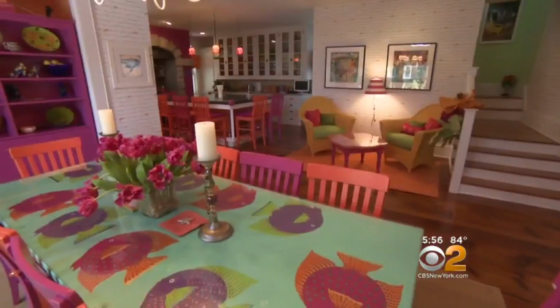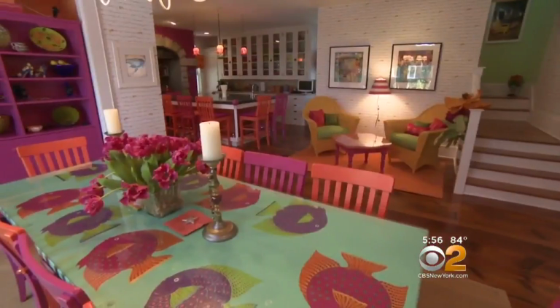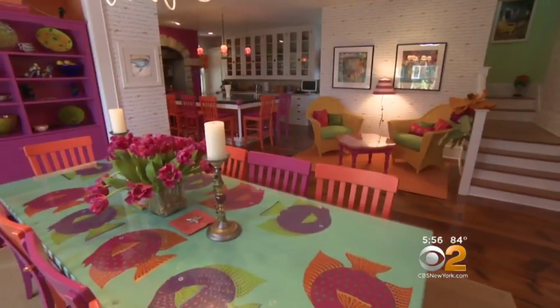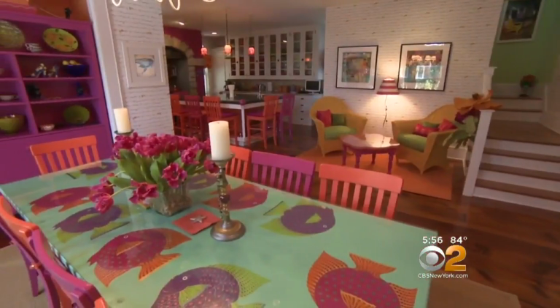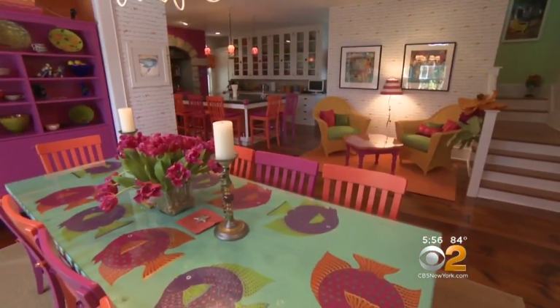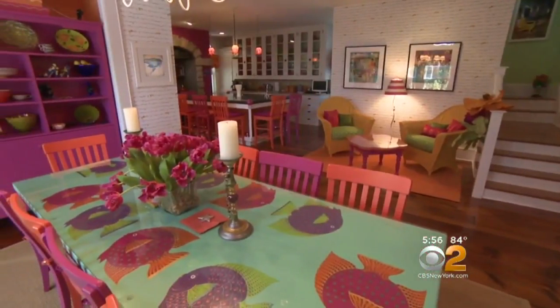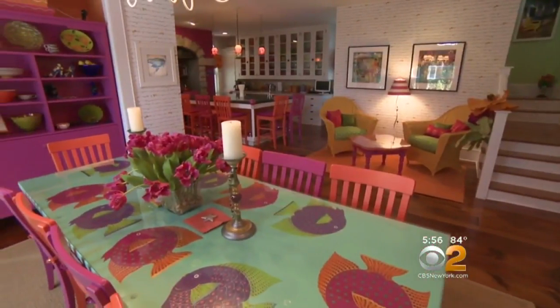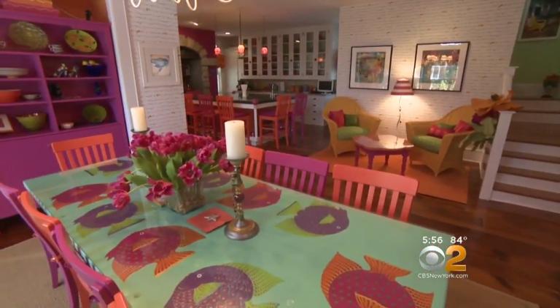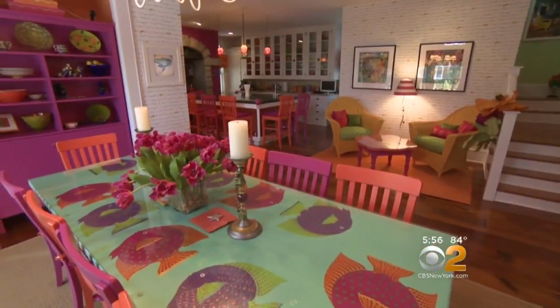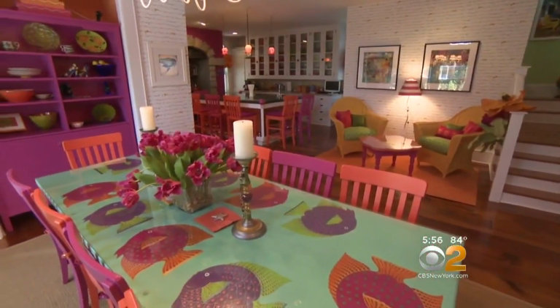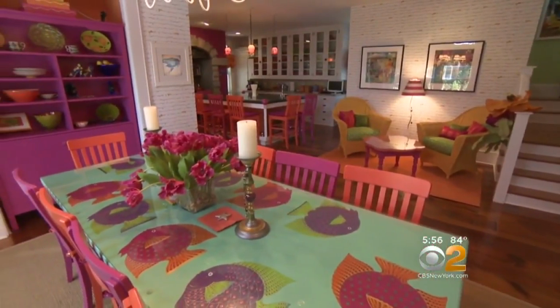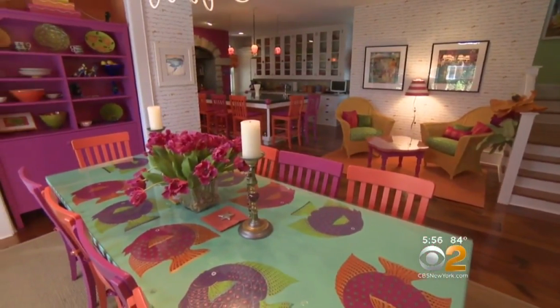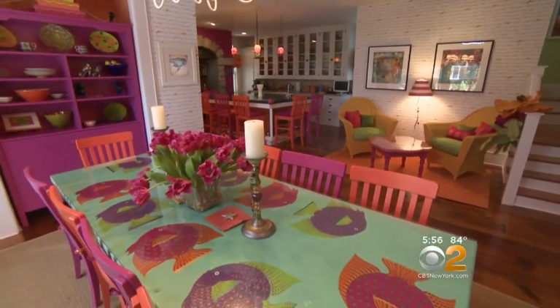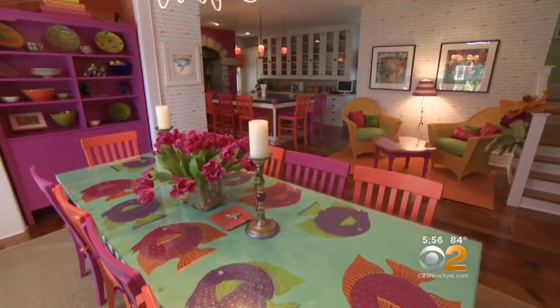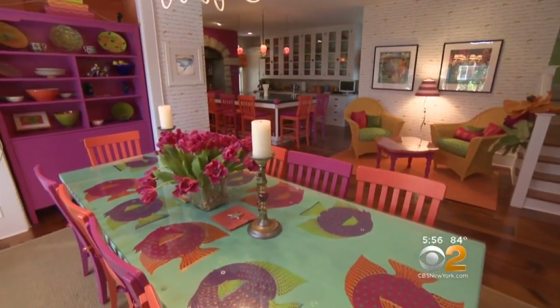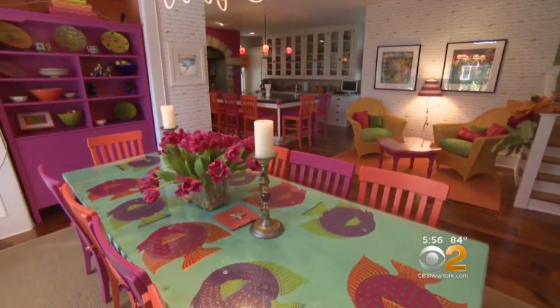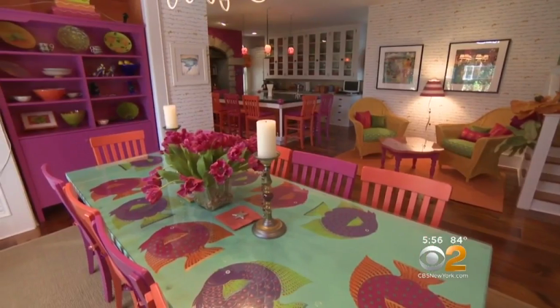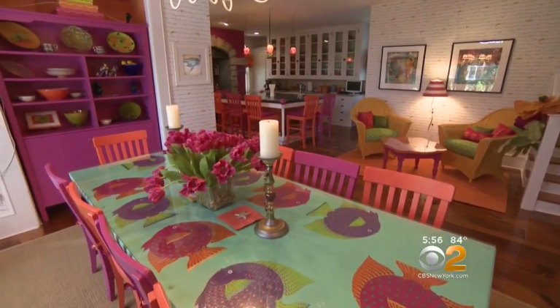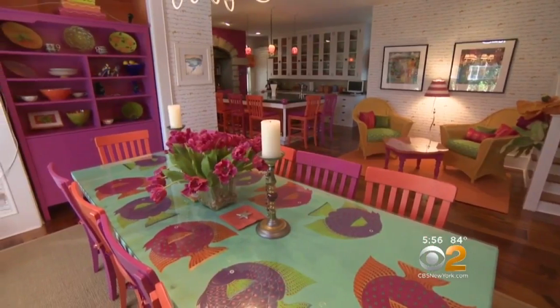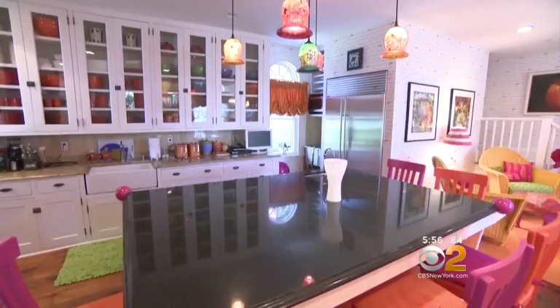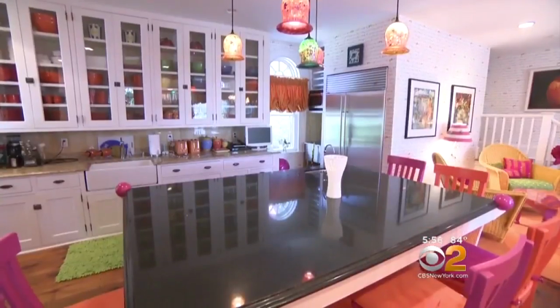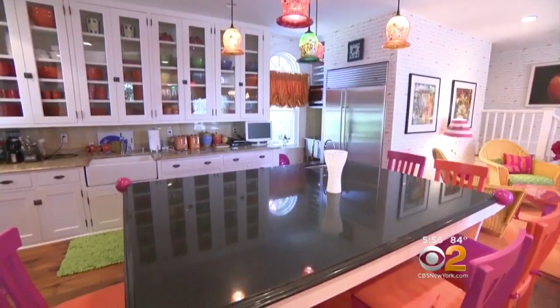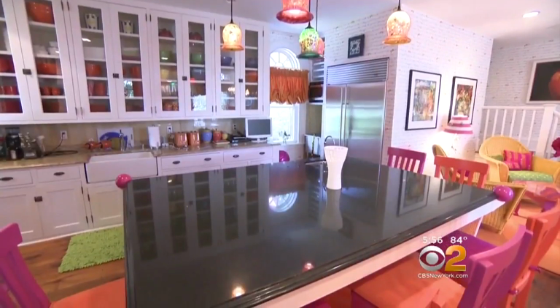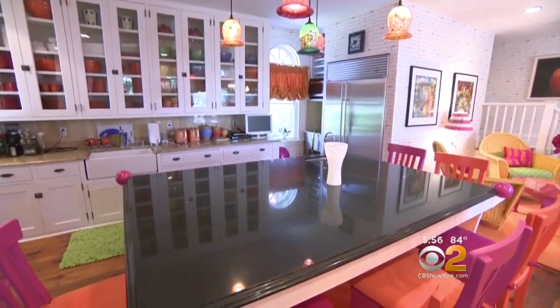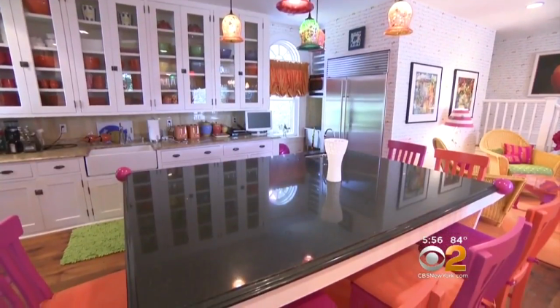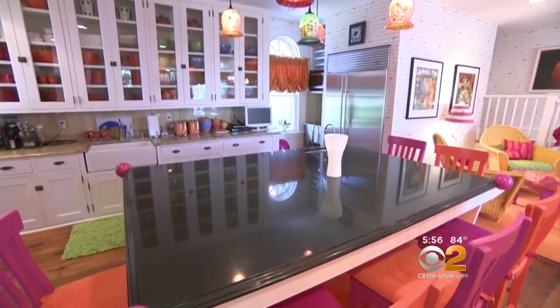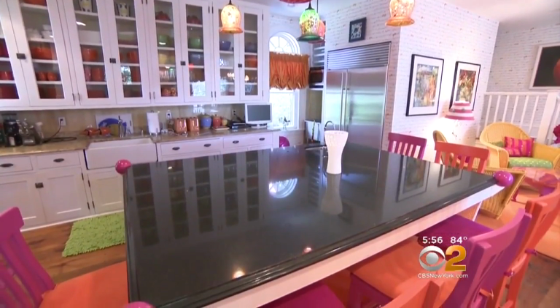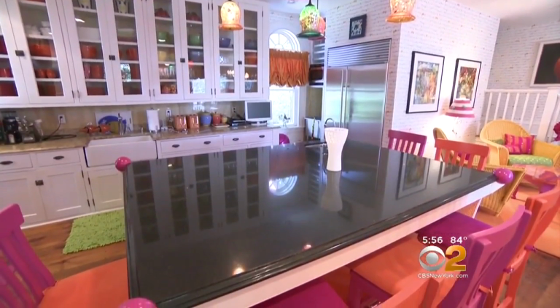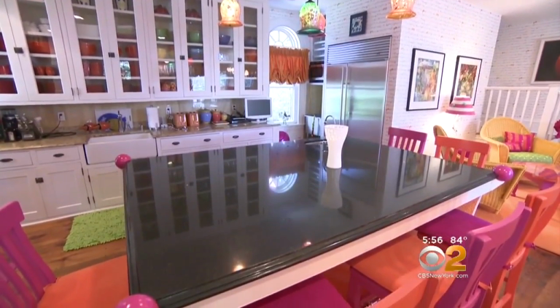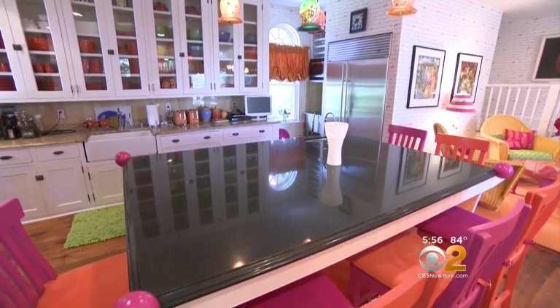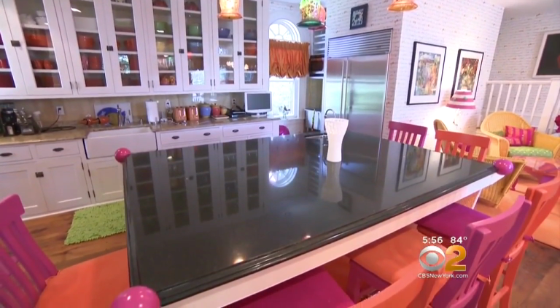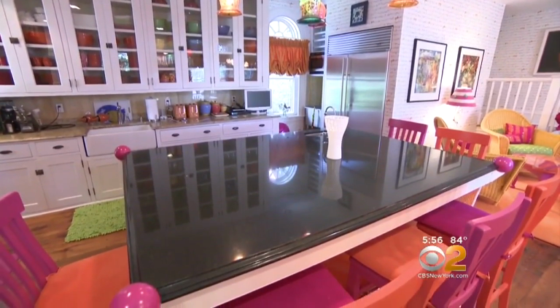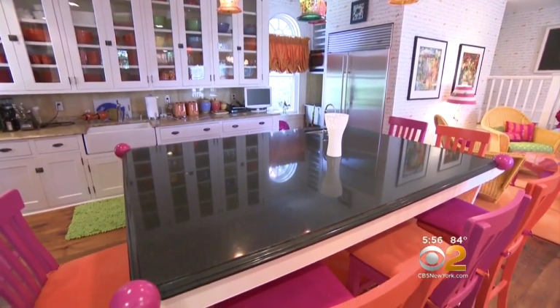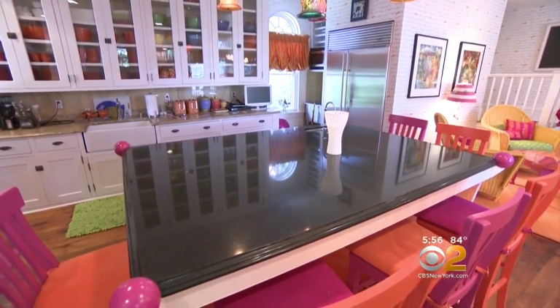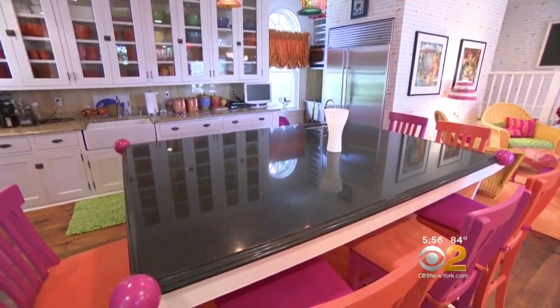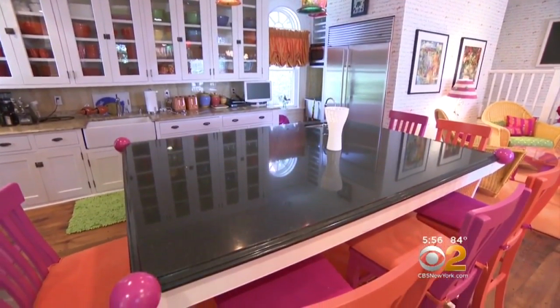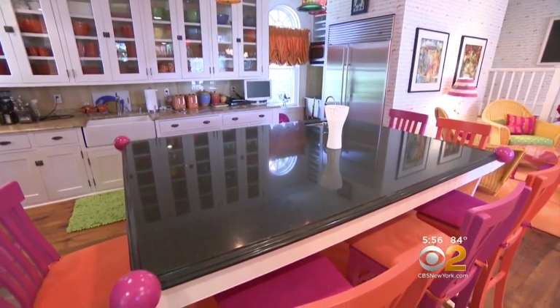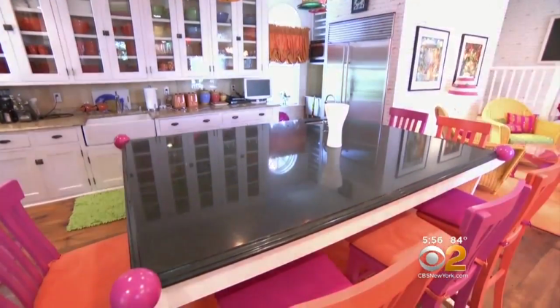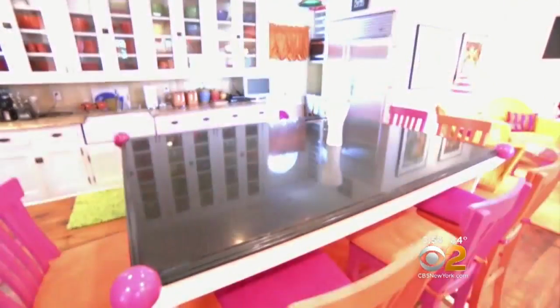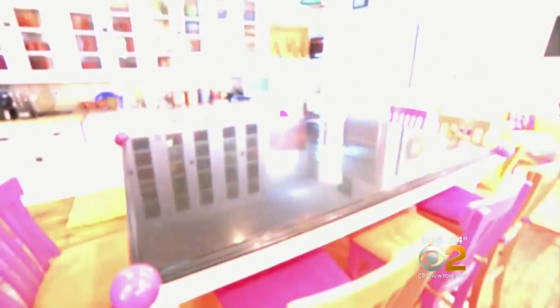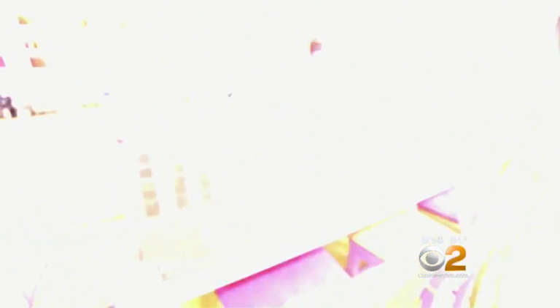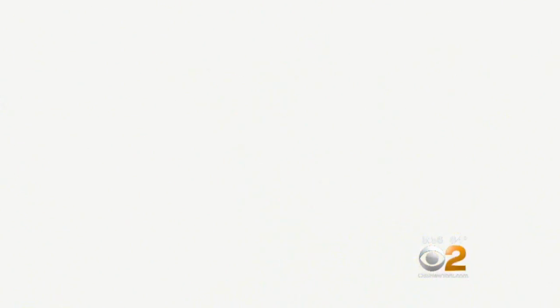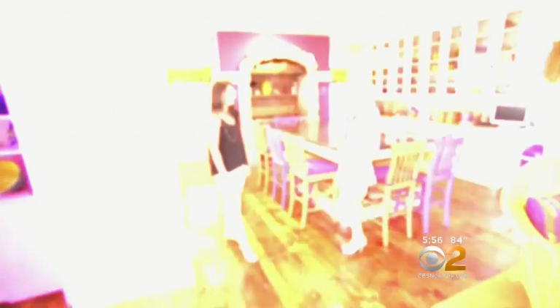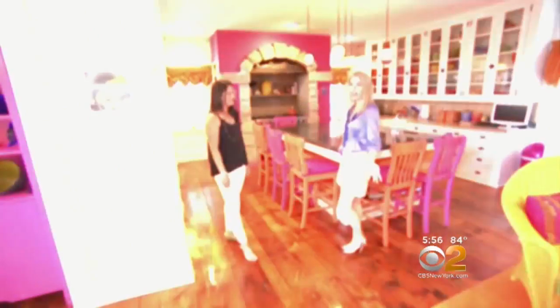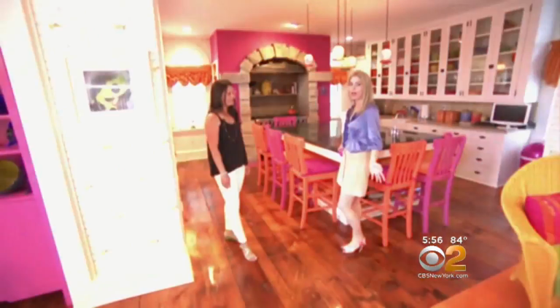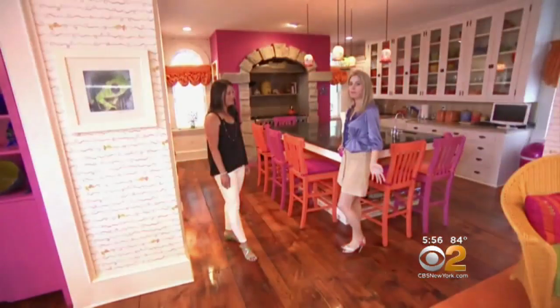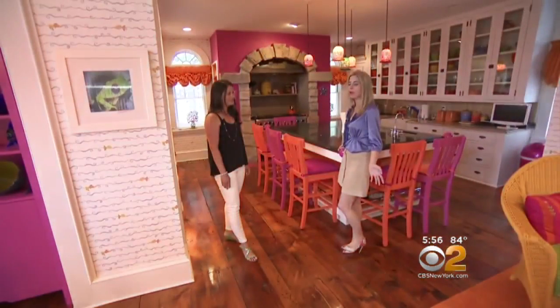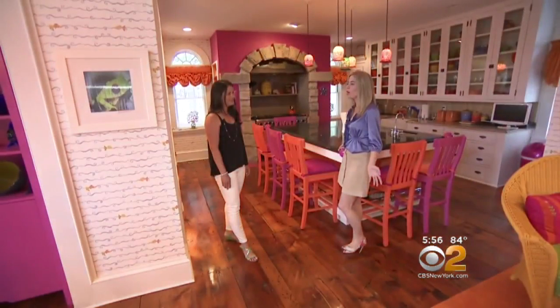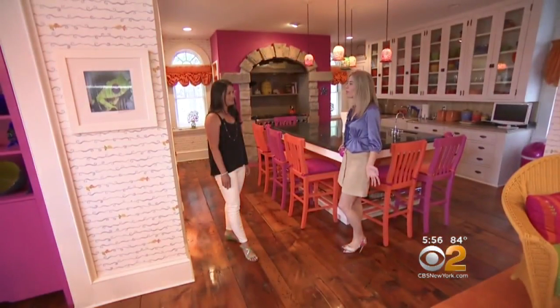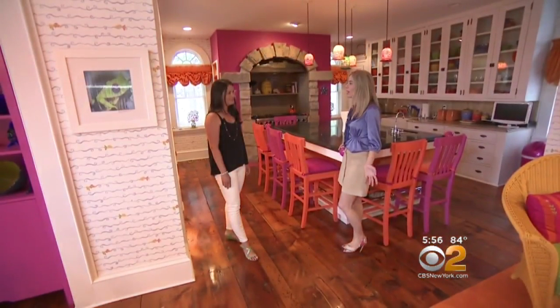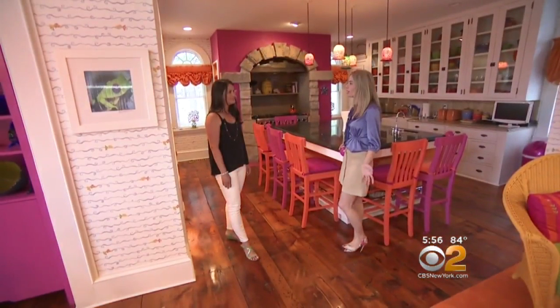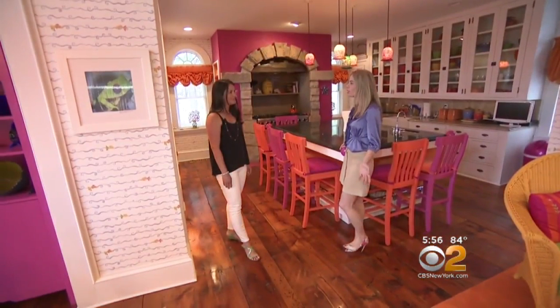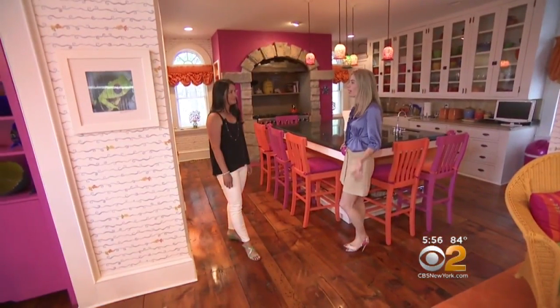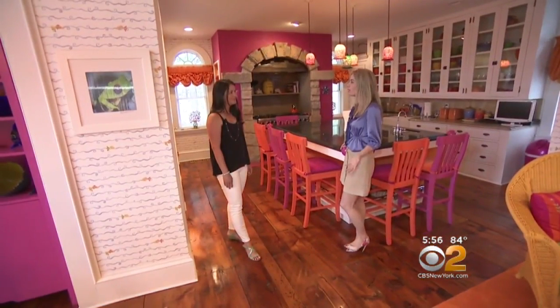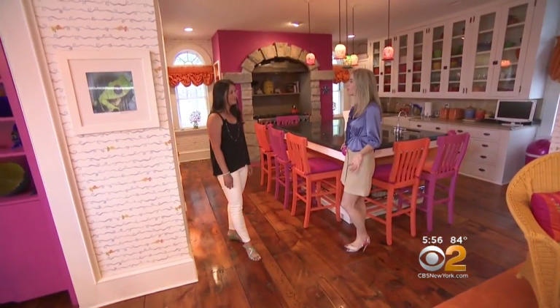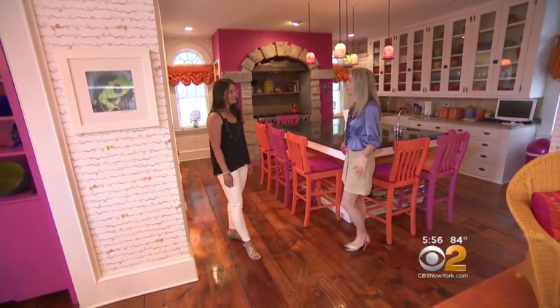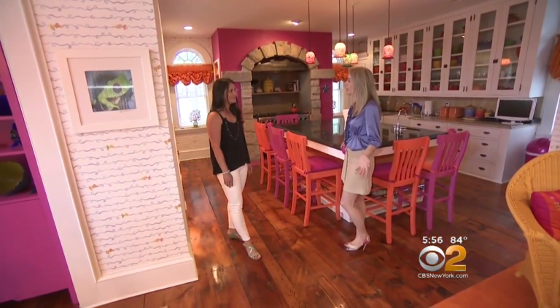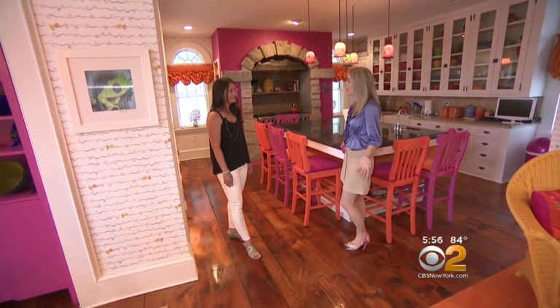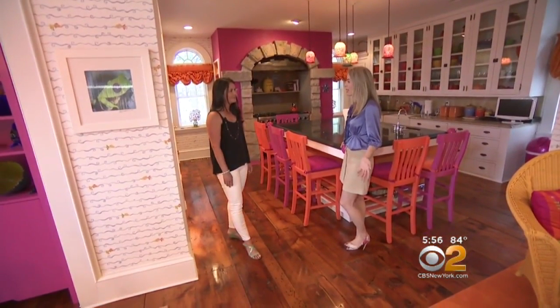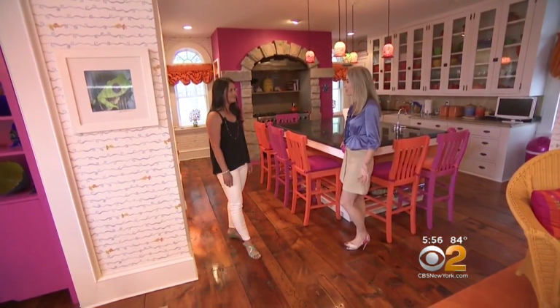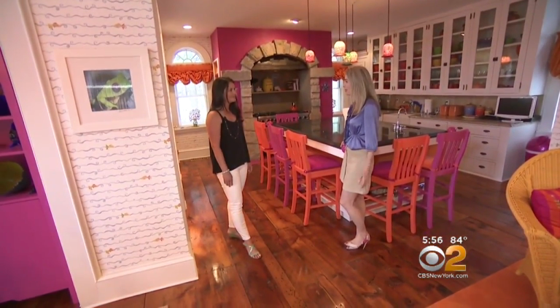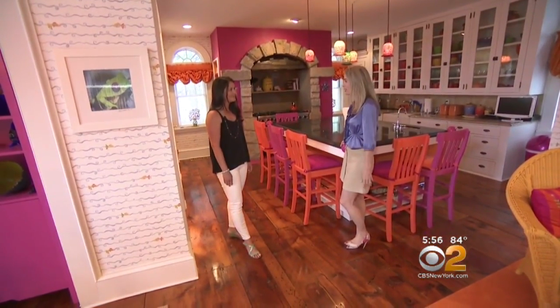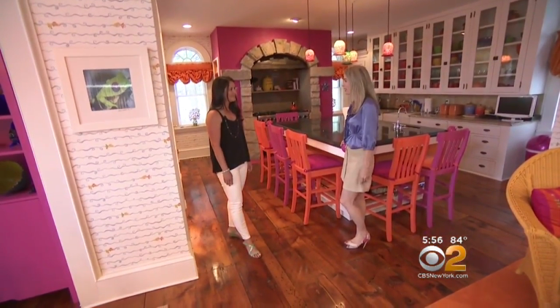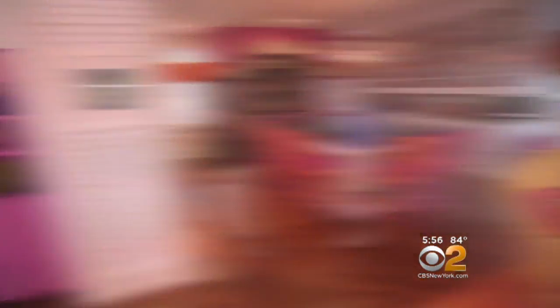They are into pink and orange, and you will see that all throughout the home. It's such a happy home — how could you ever be in a bad mood here?